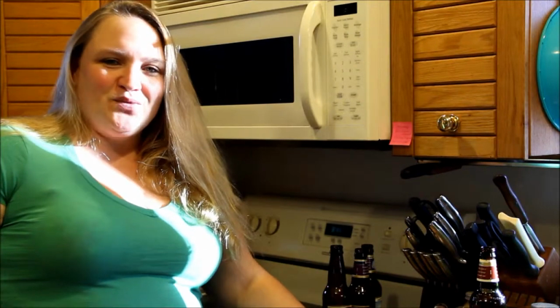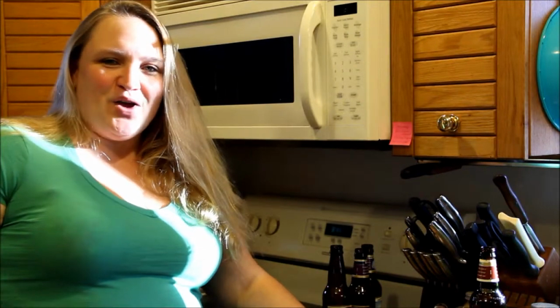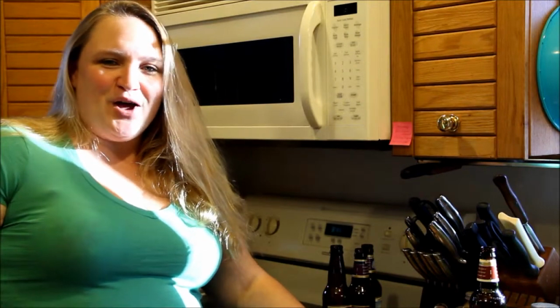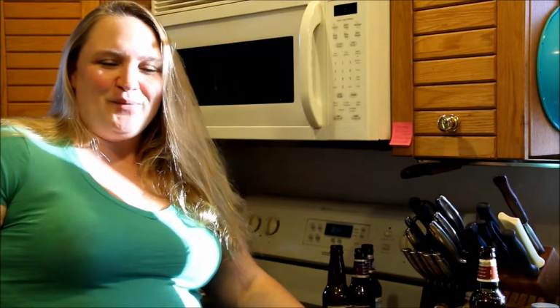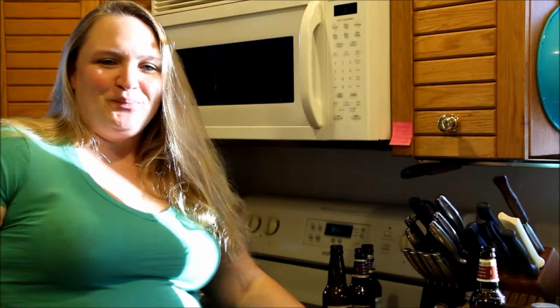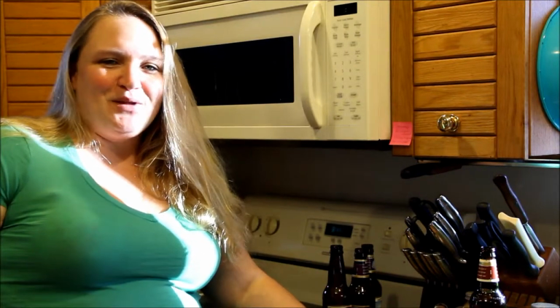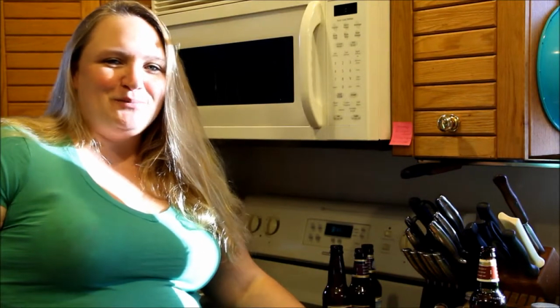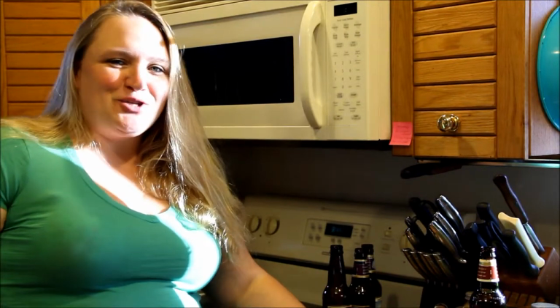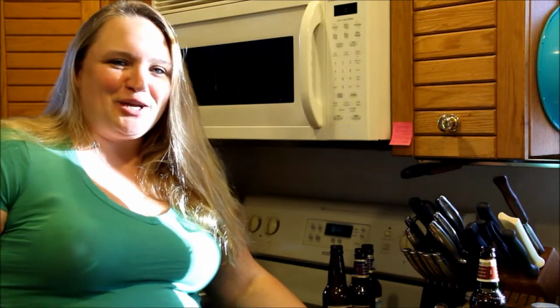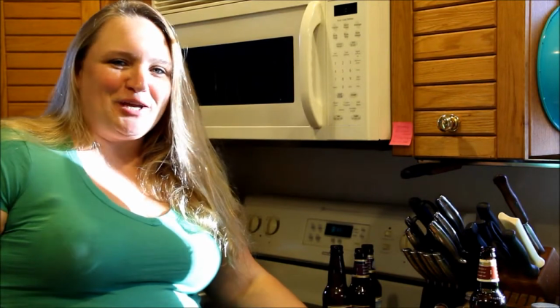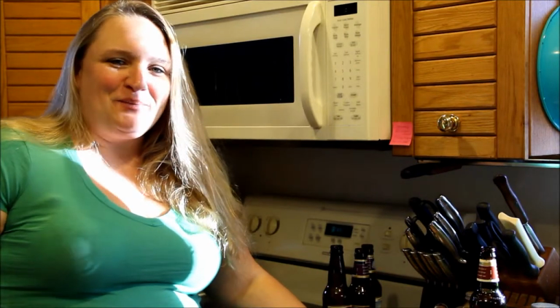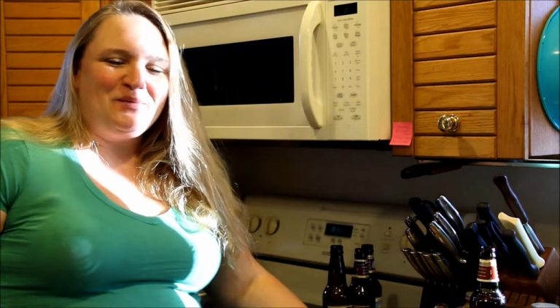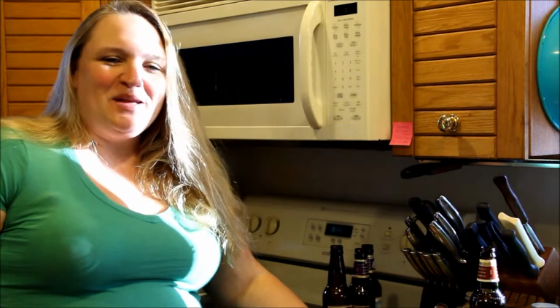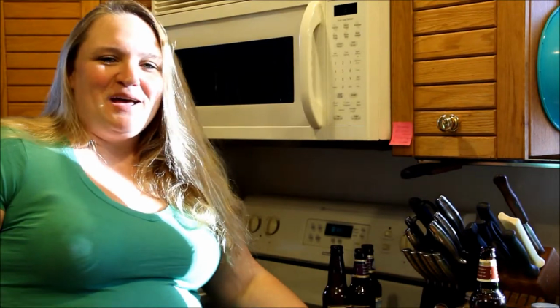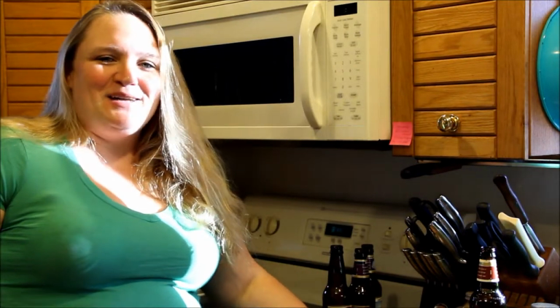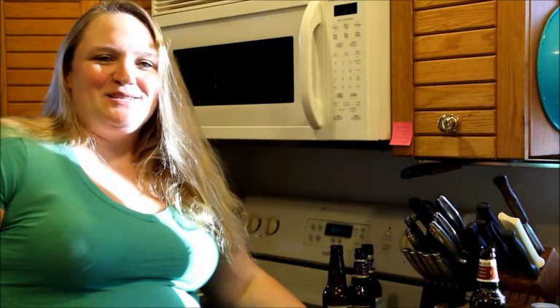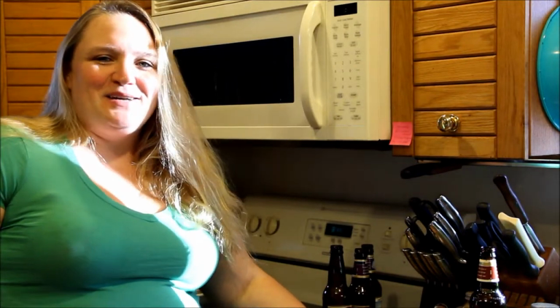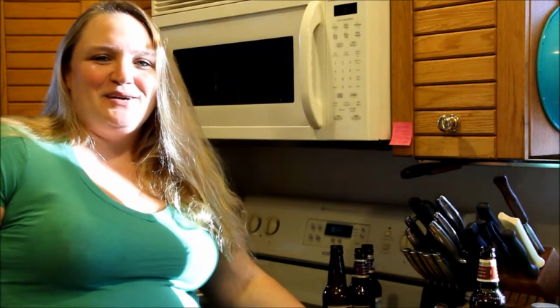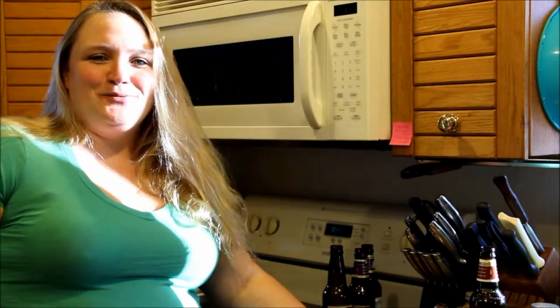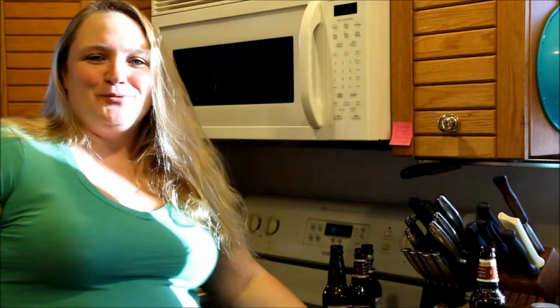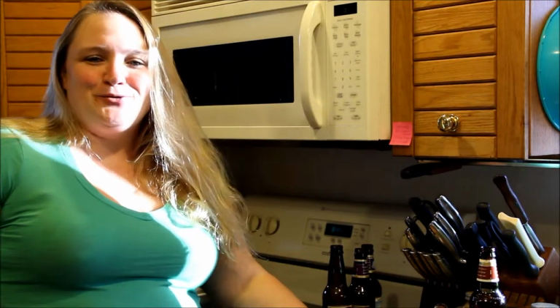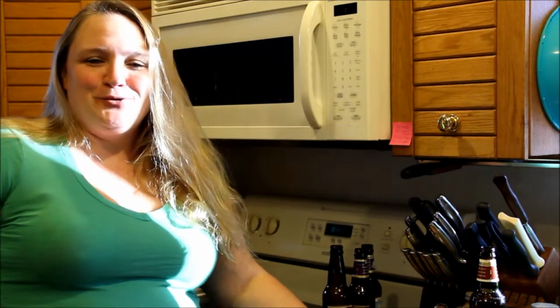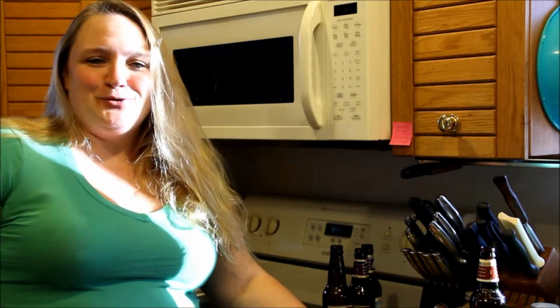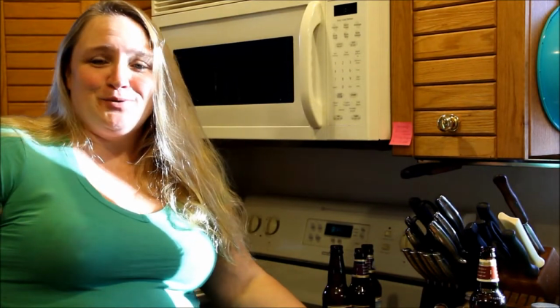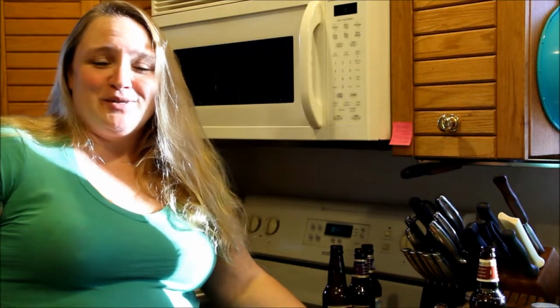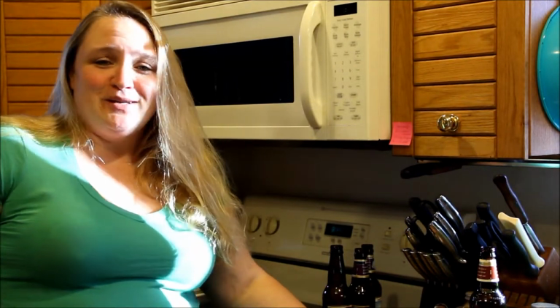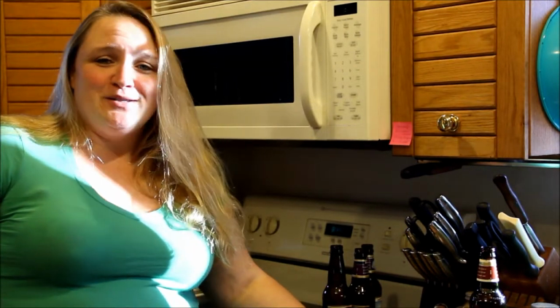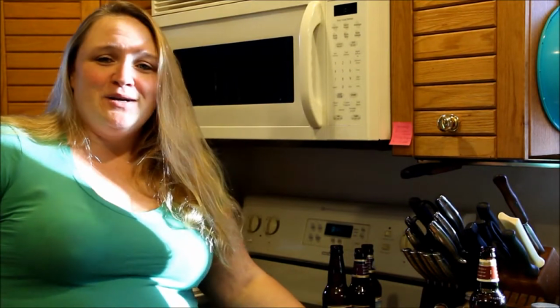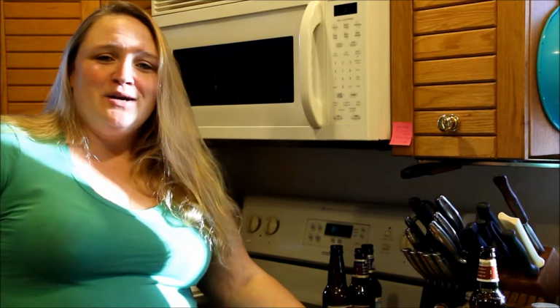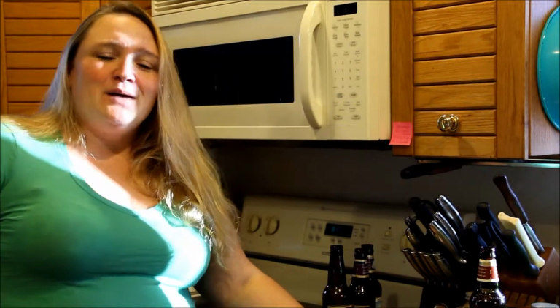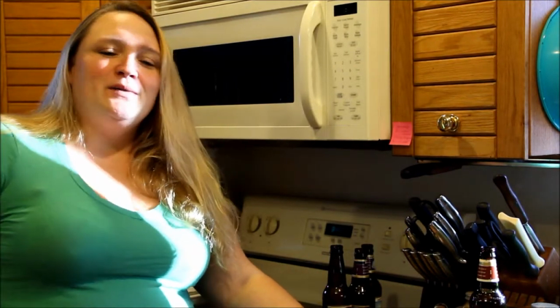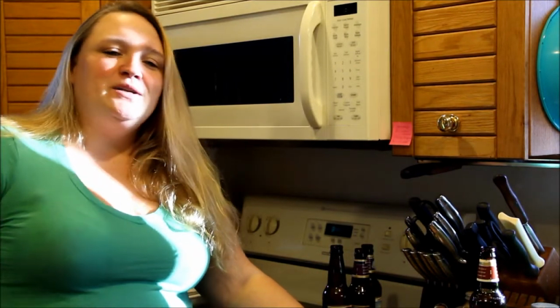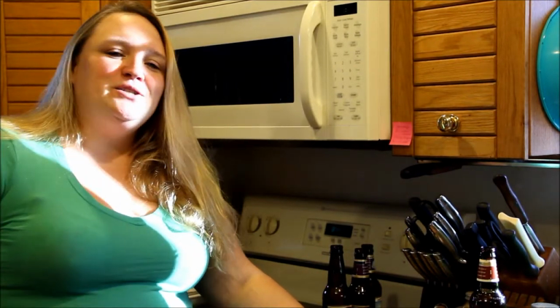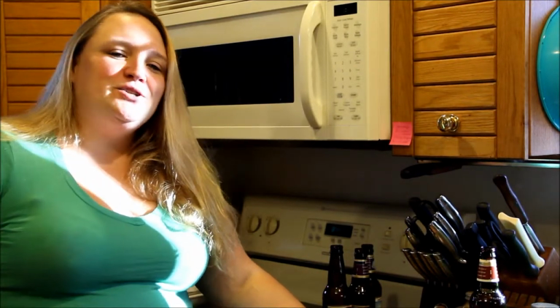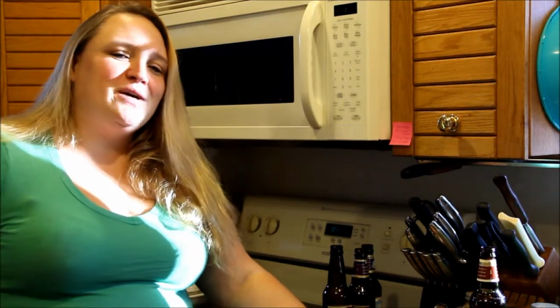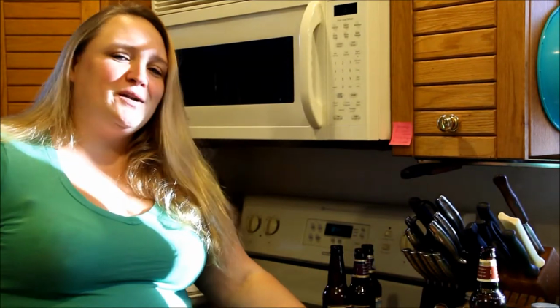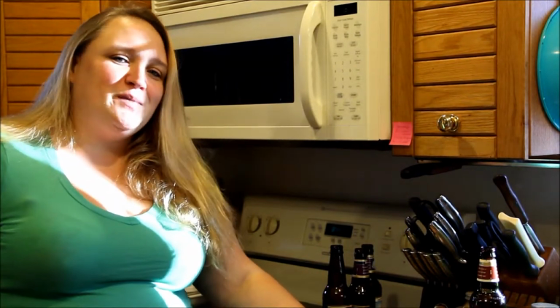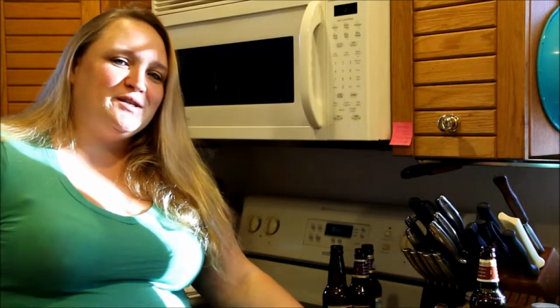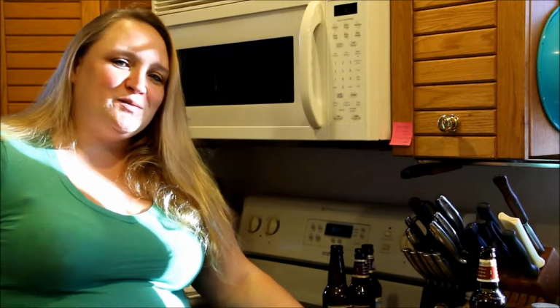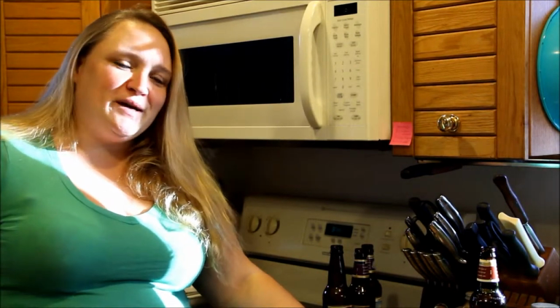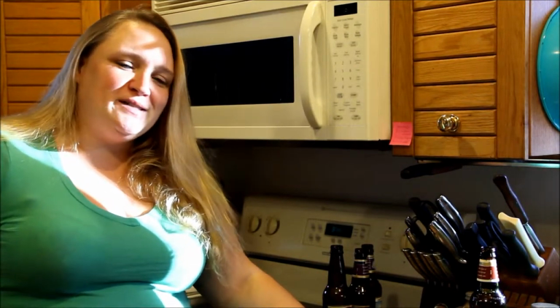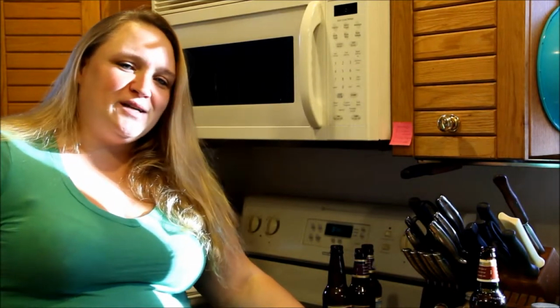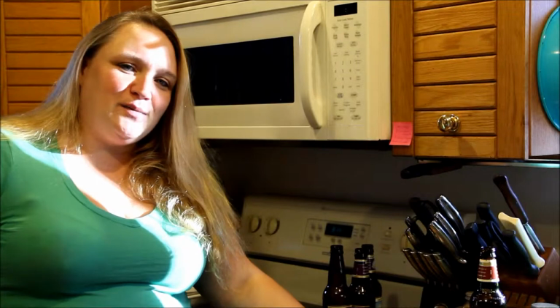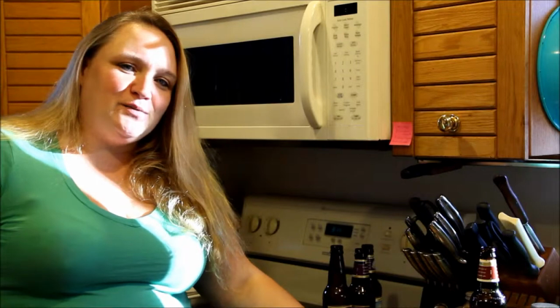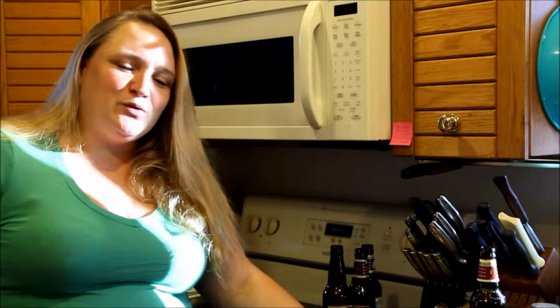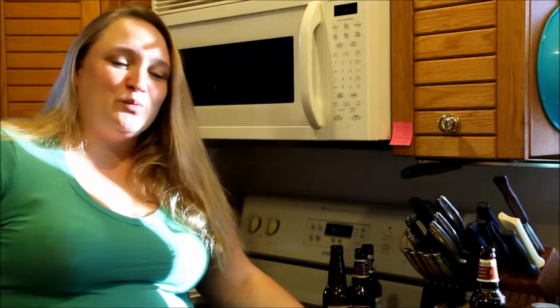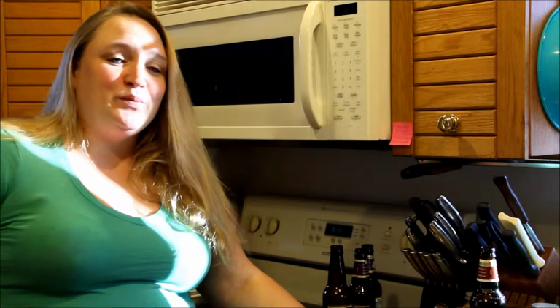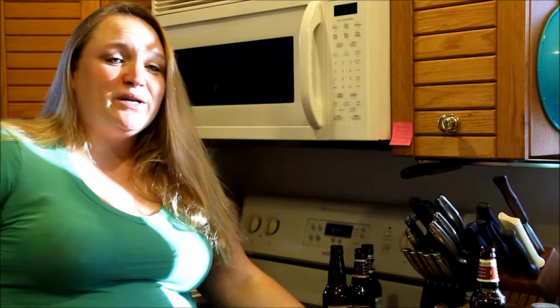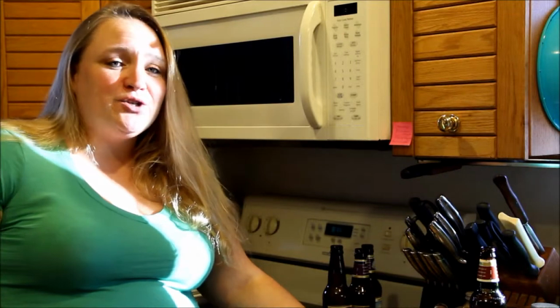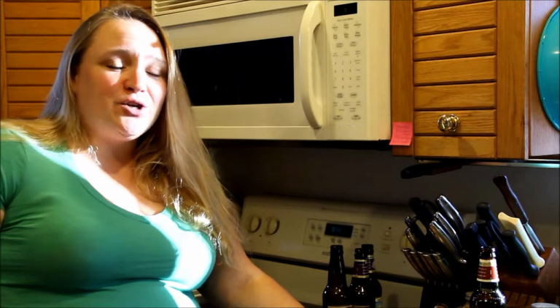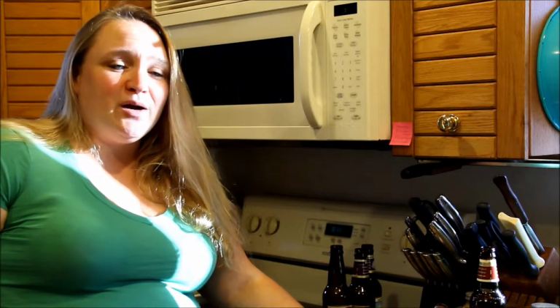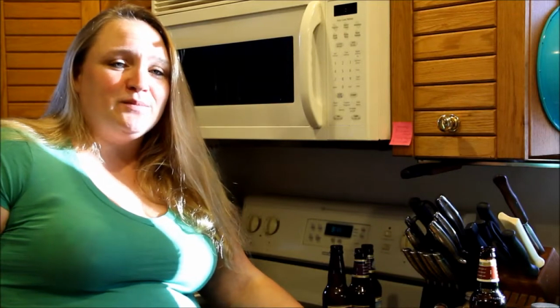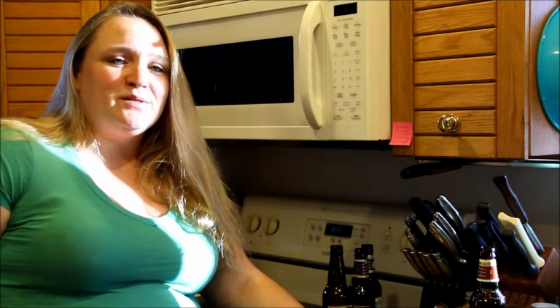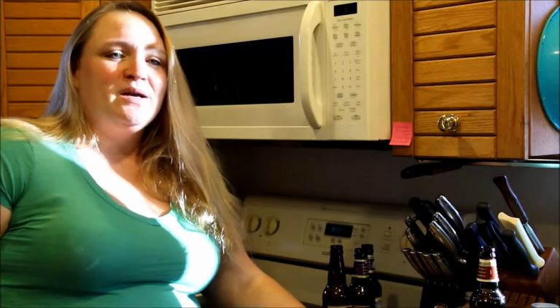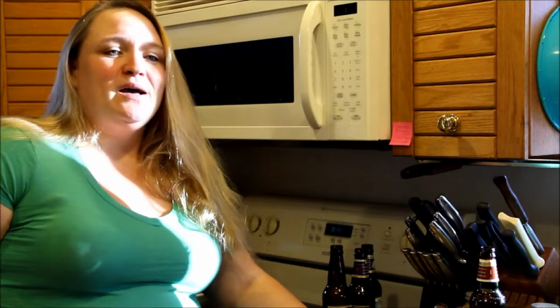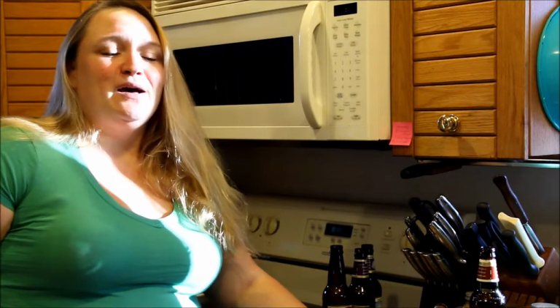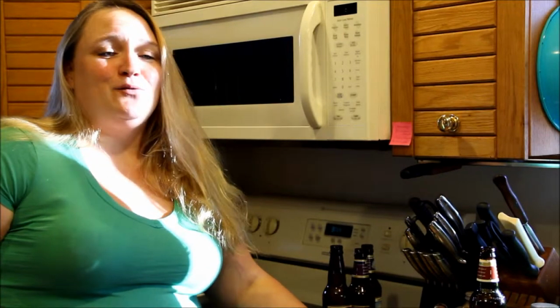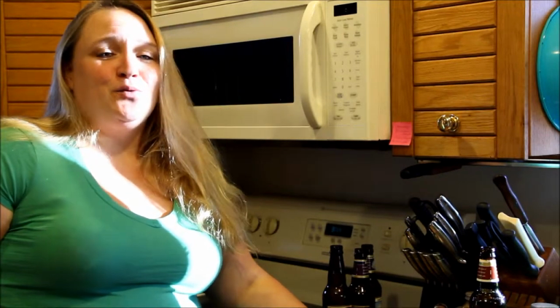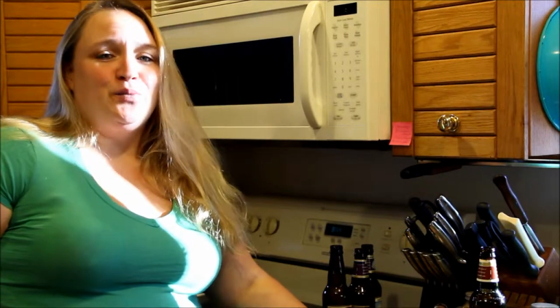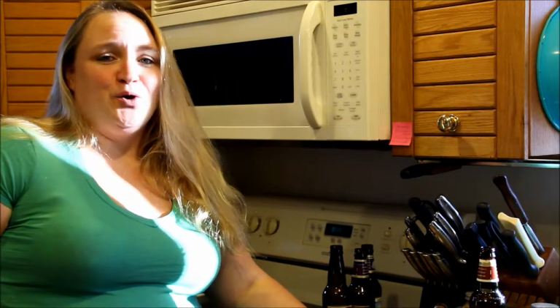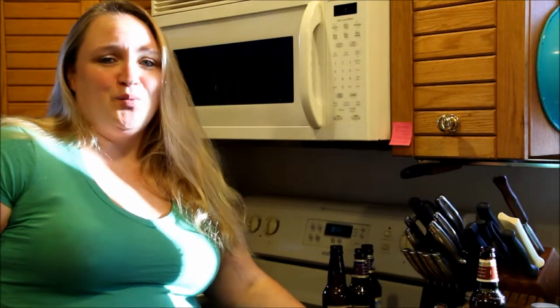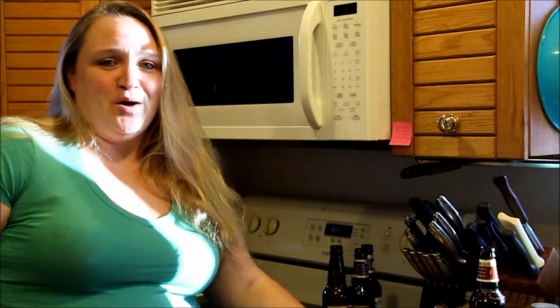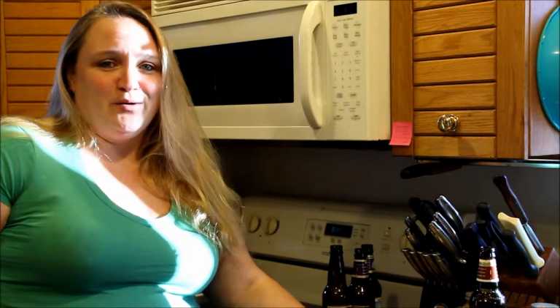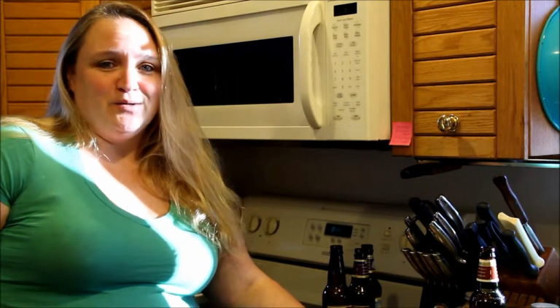Hi, I'm Chickie, and today on Rooster Hooch Presents, I'm going to teach you how to make spice cups or pinch cups out of old beer bottles.